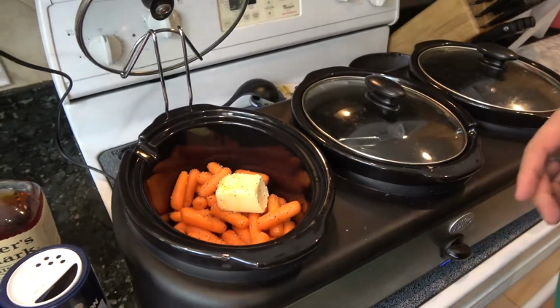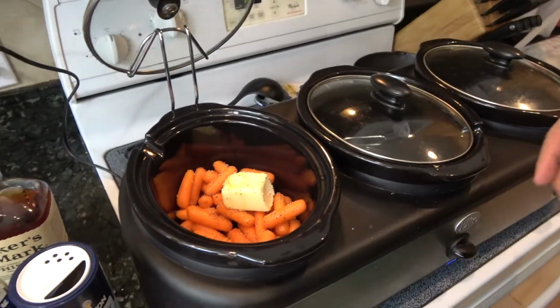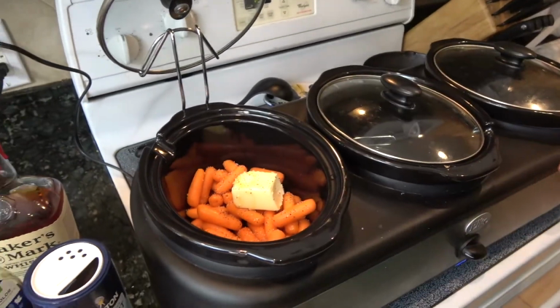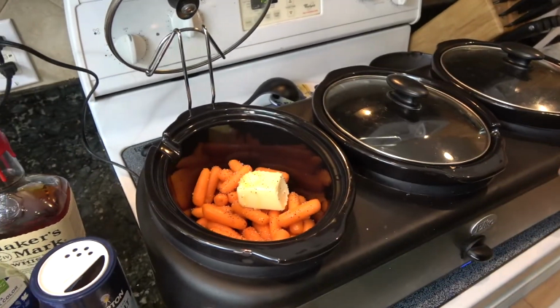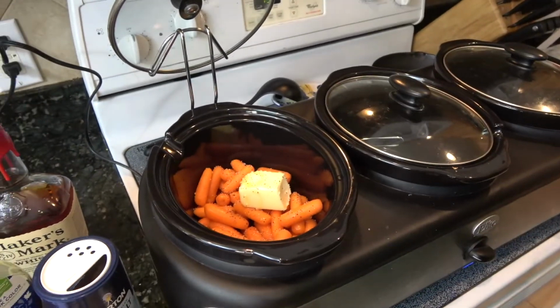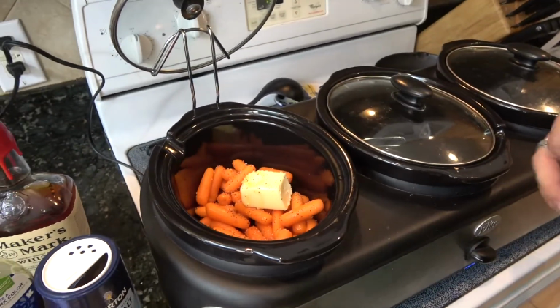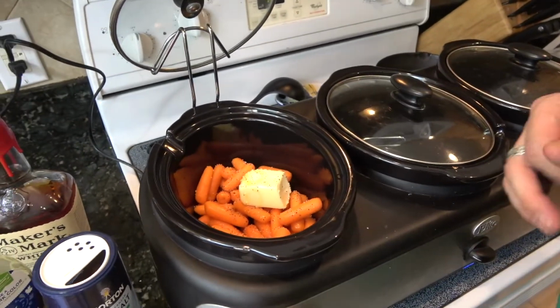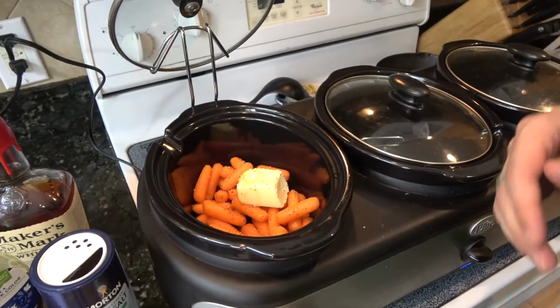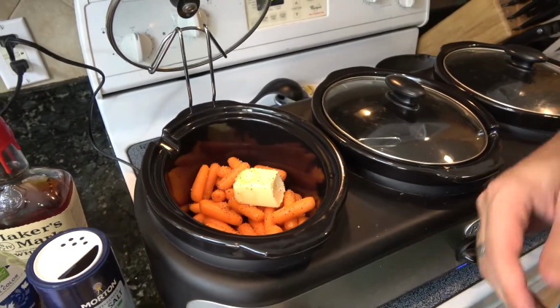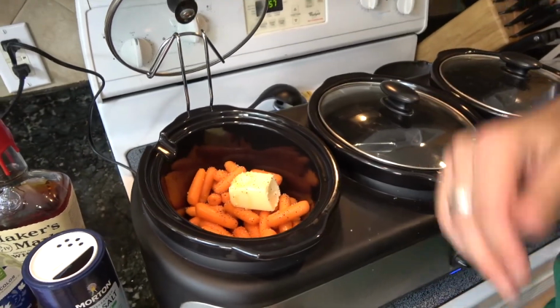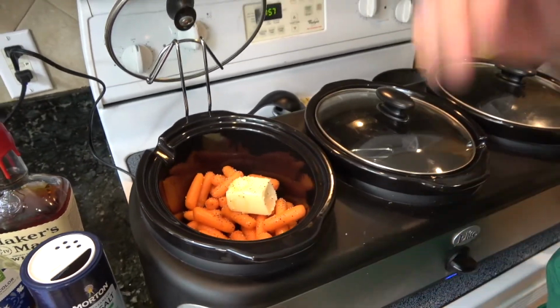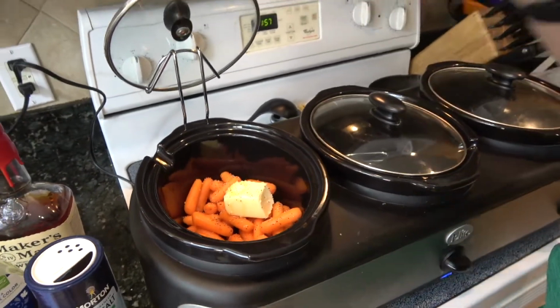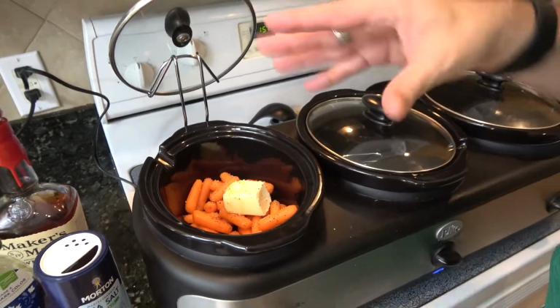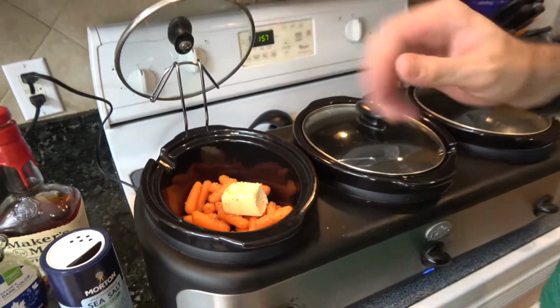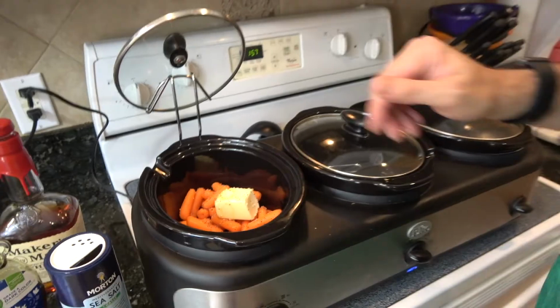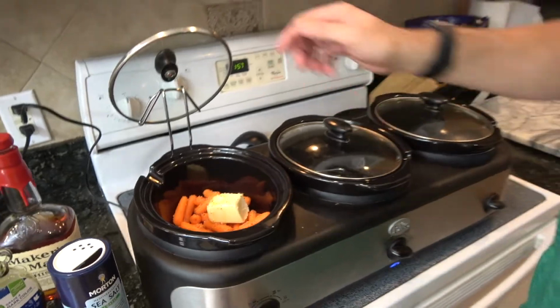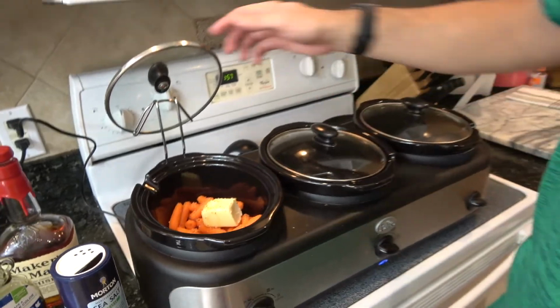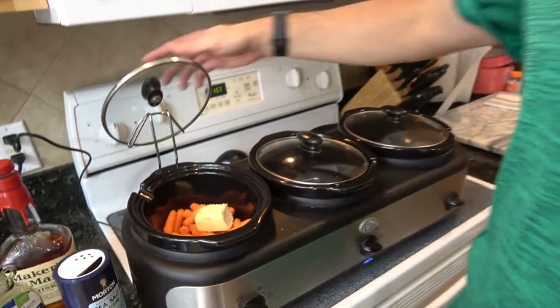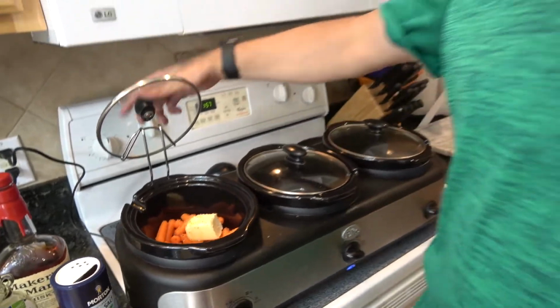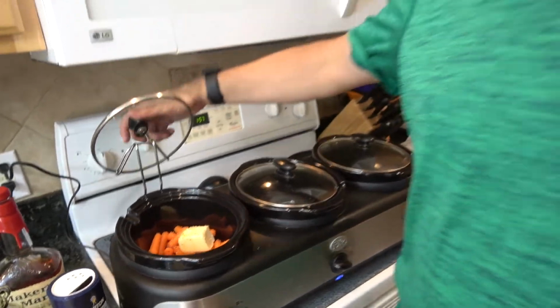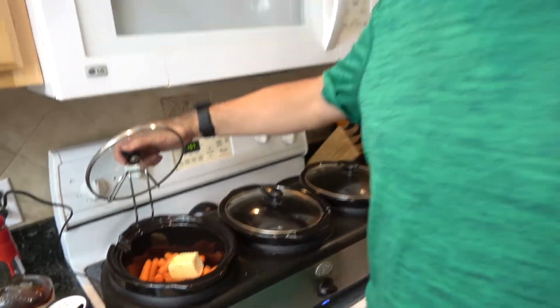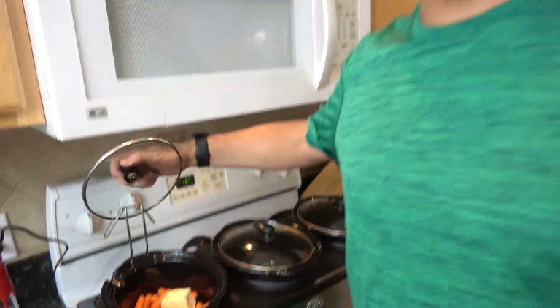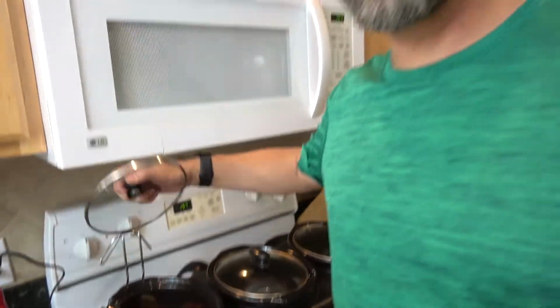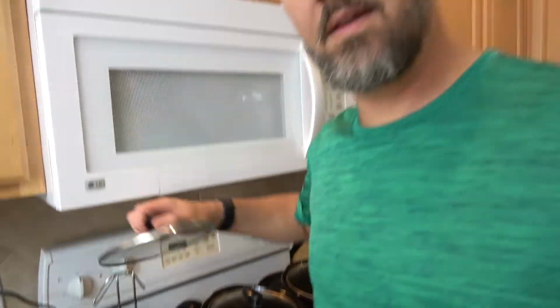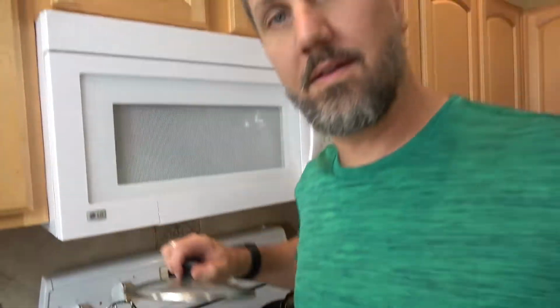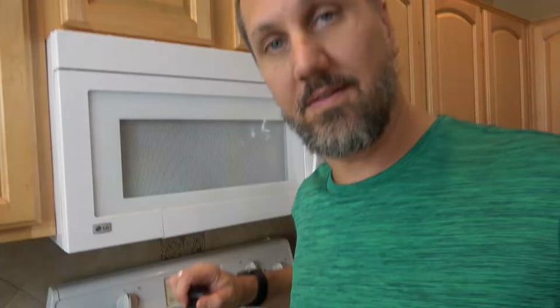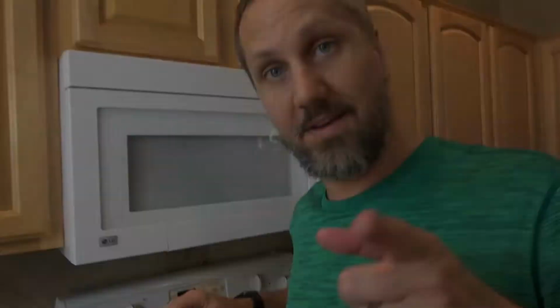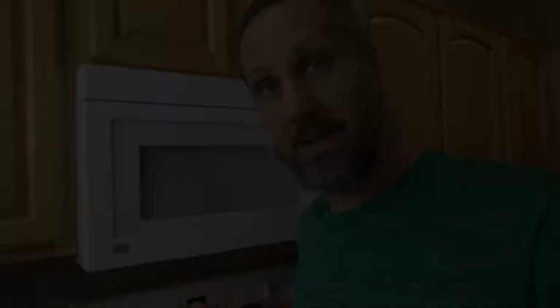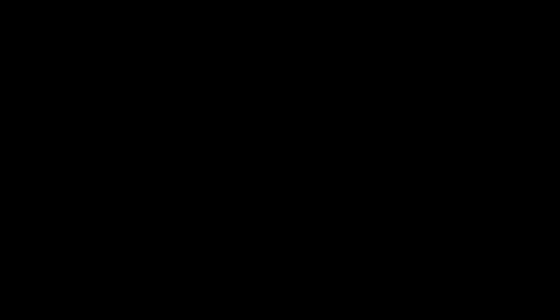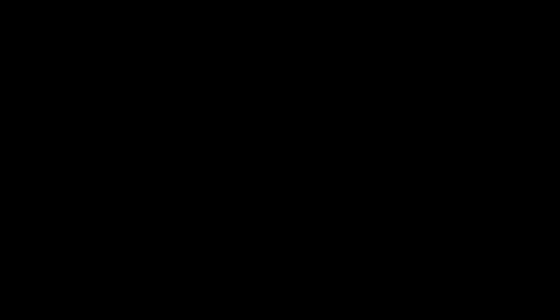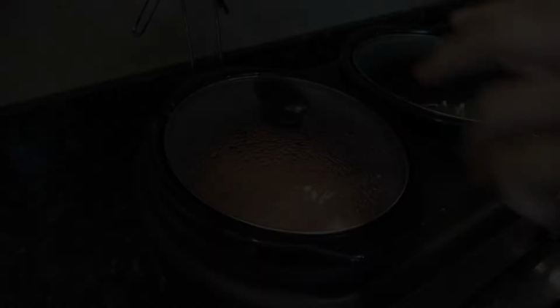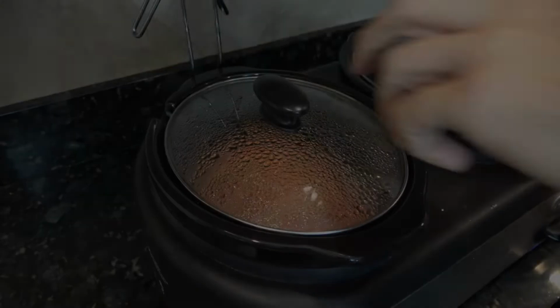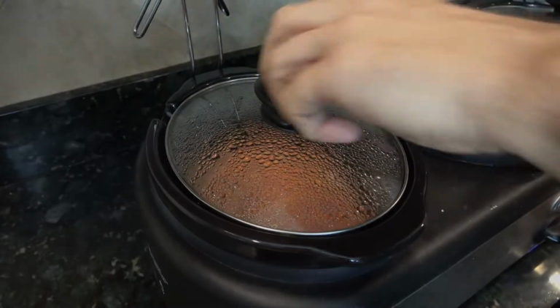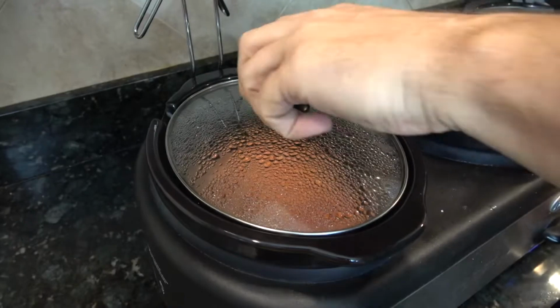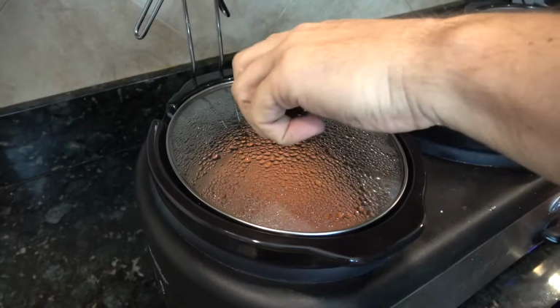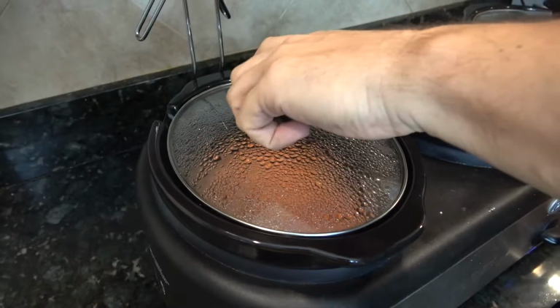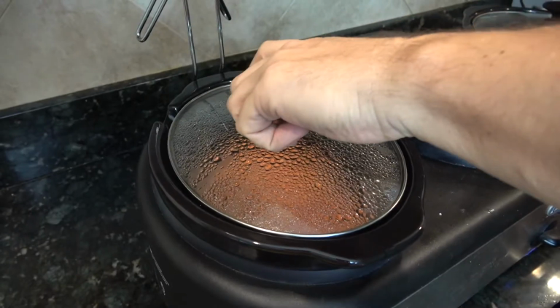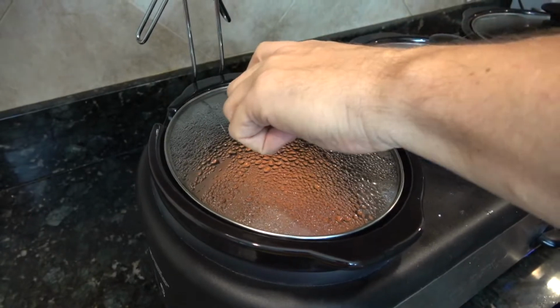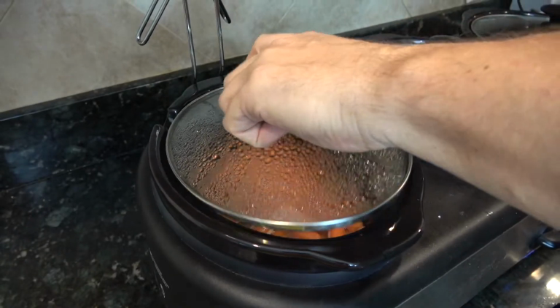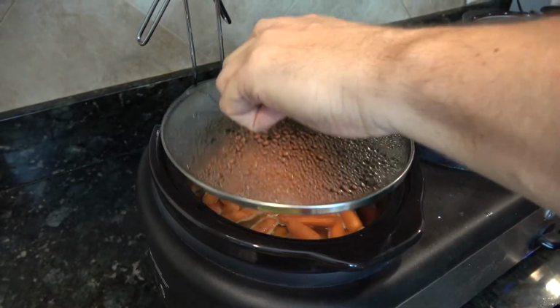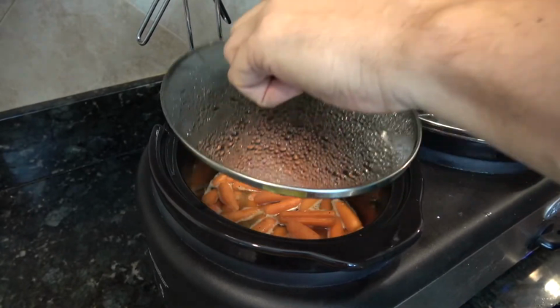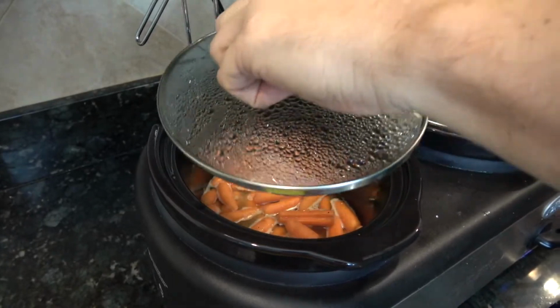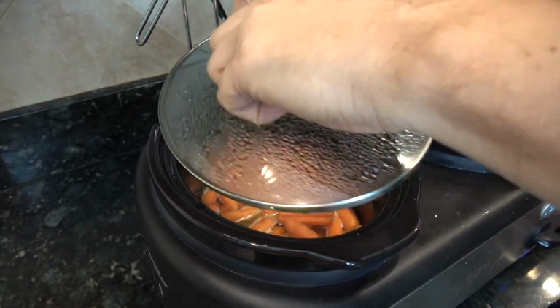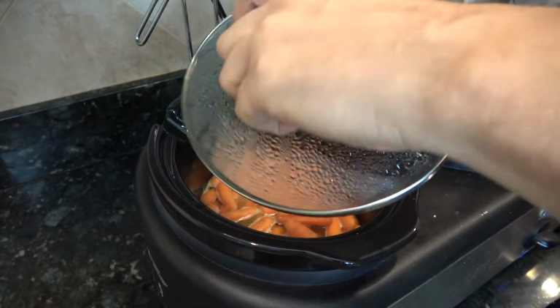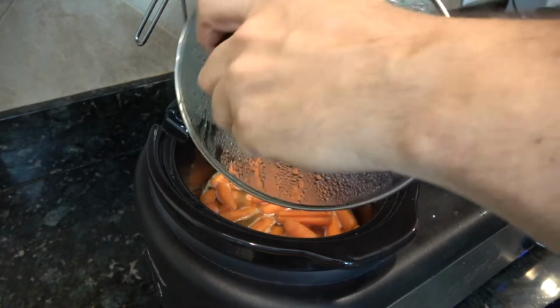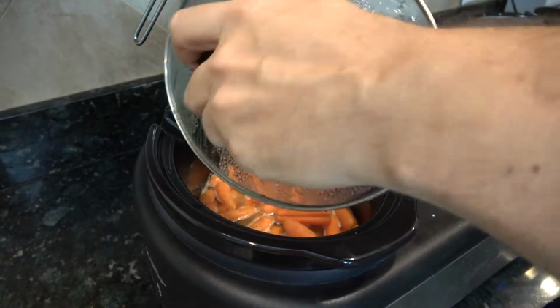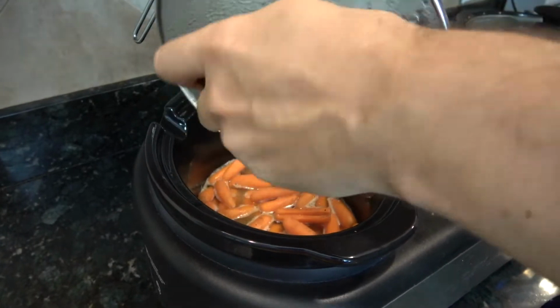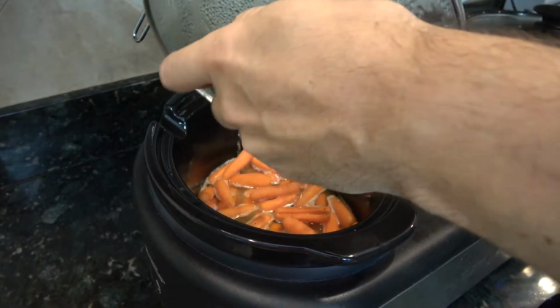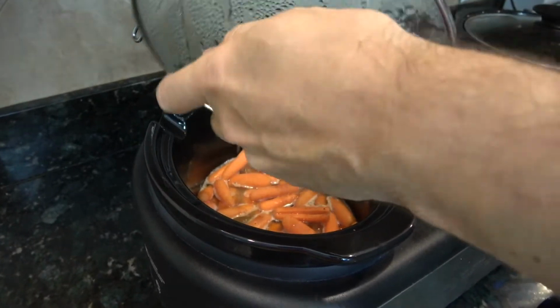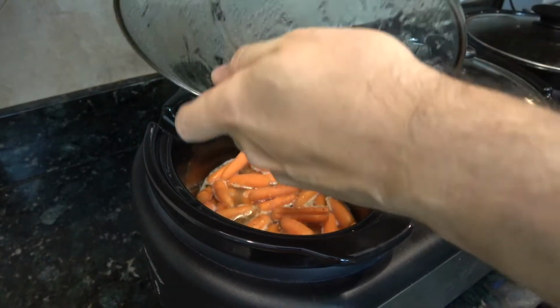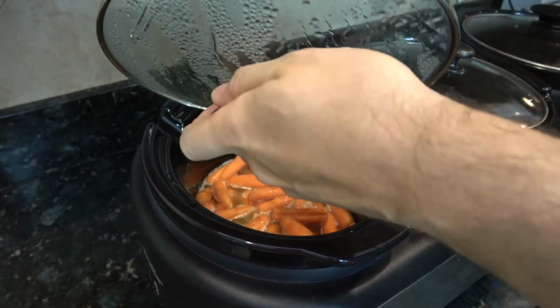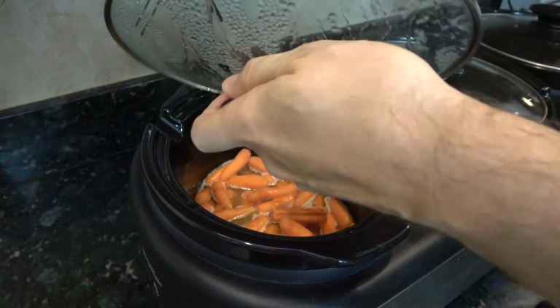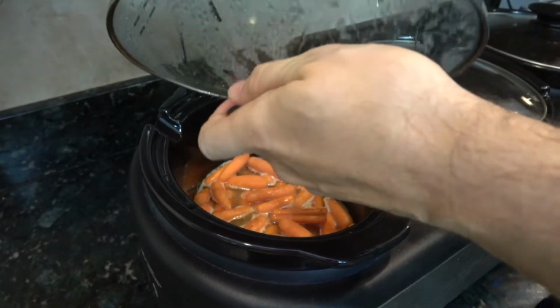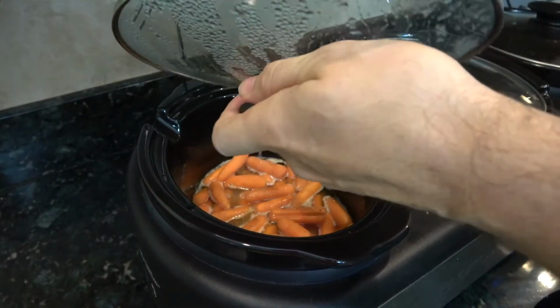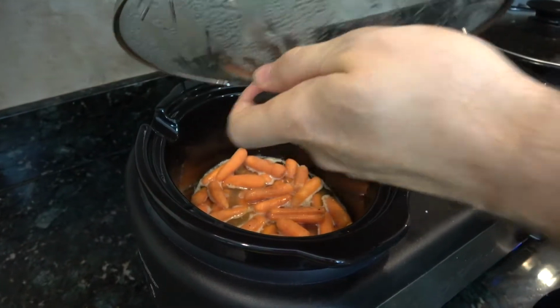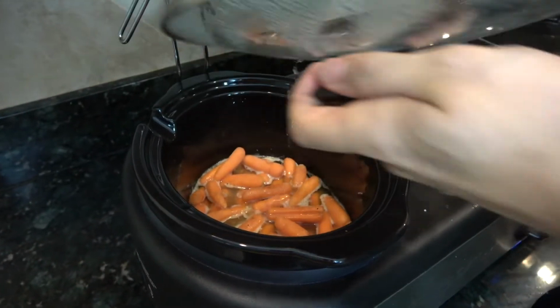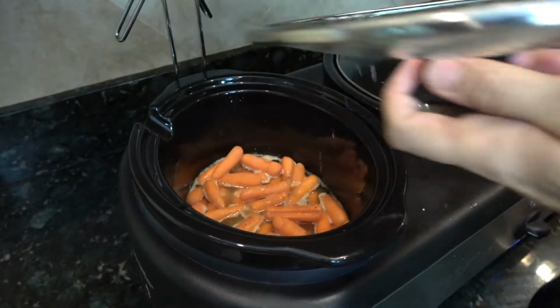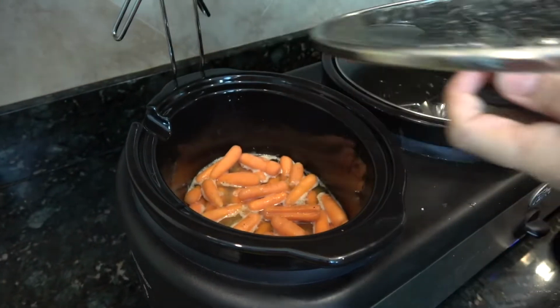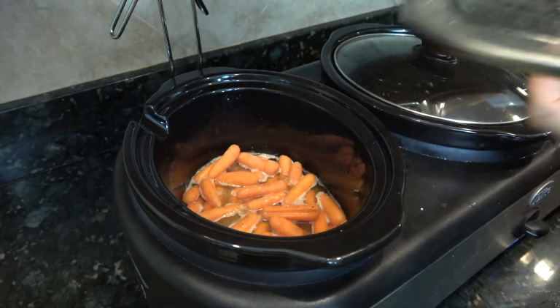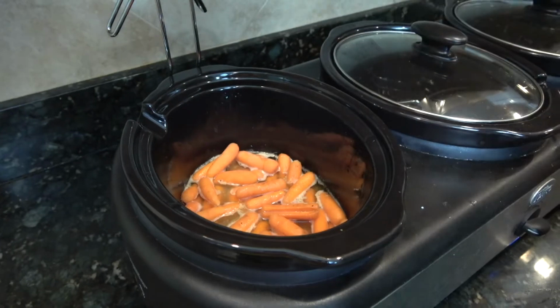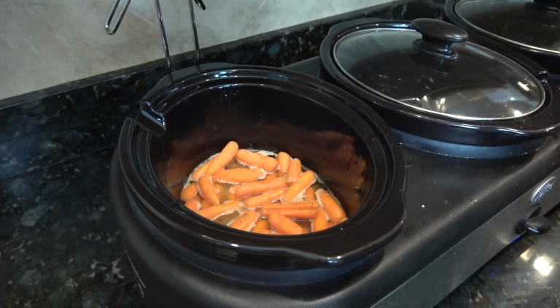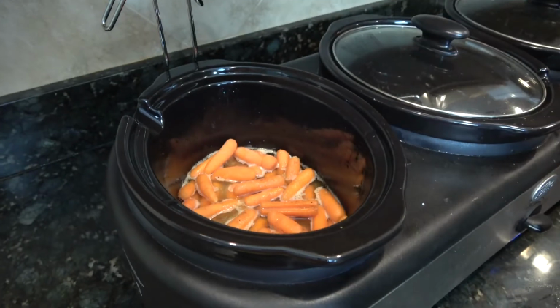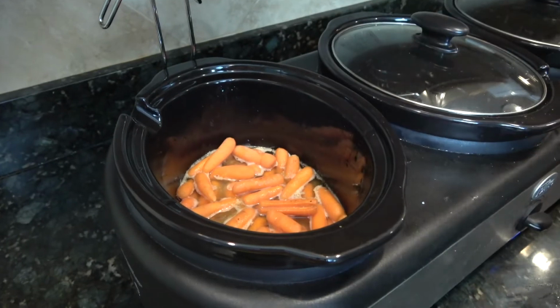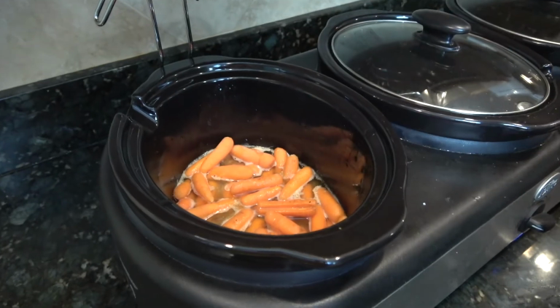Three hours on high and we'll come back then. See you there. All right, this one's been in there for a little over three hours, and that's okay.